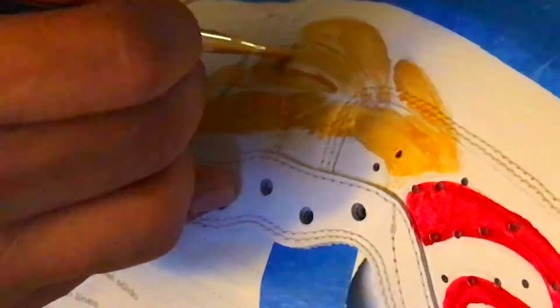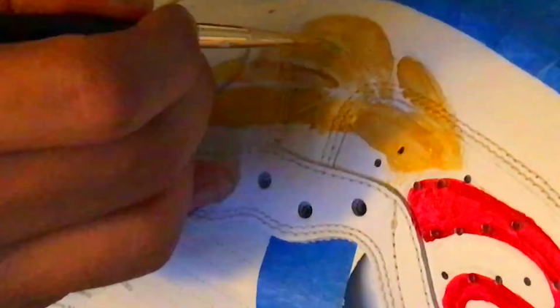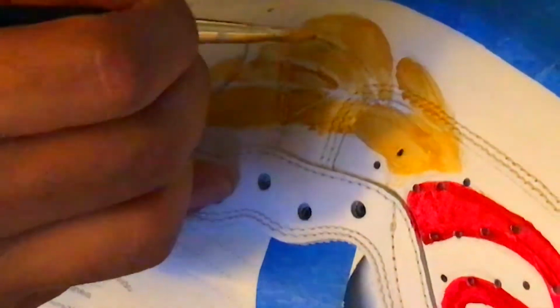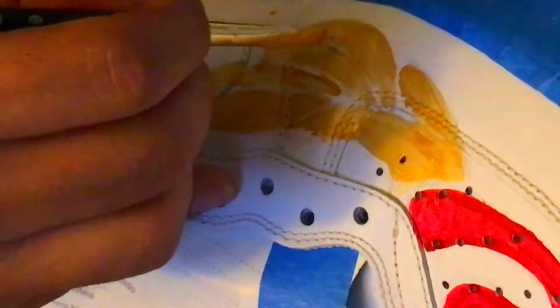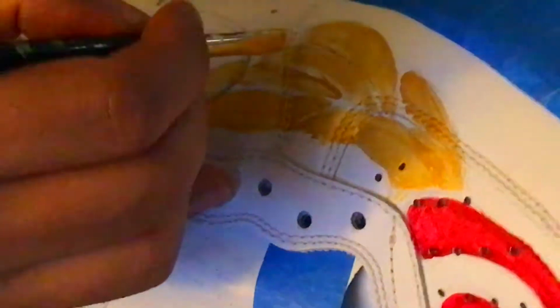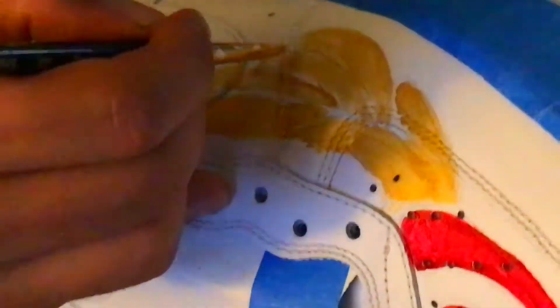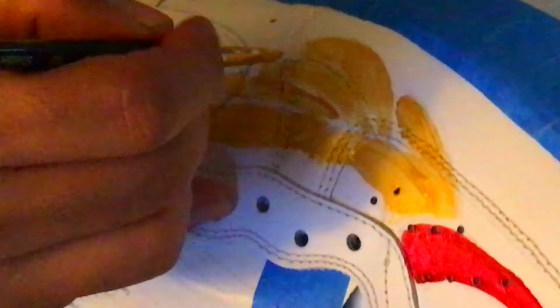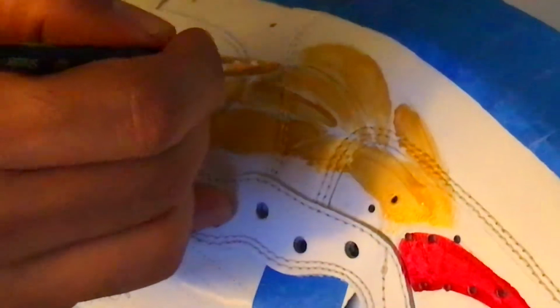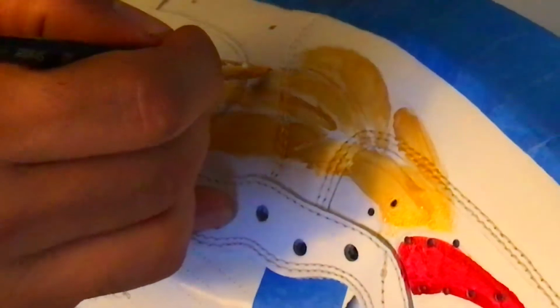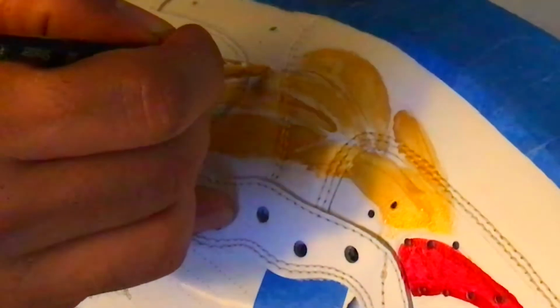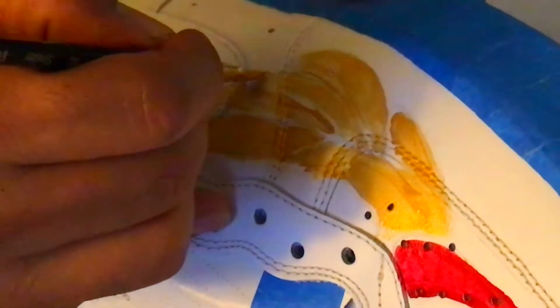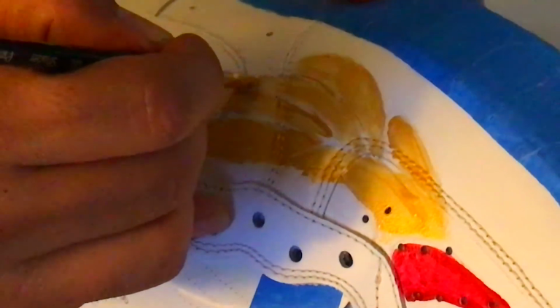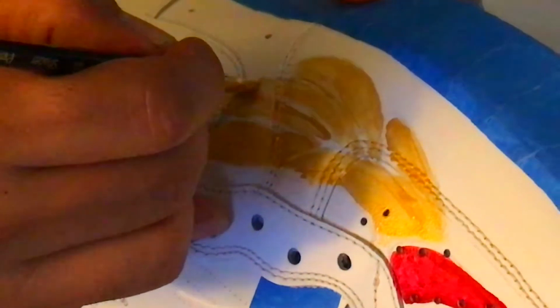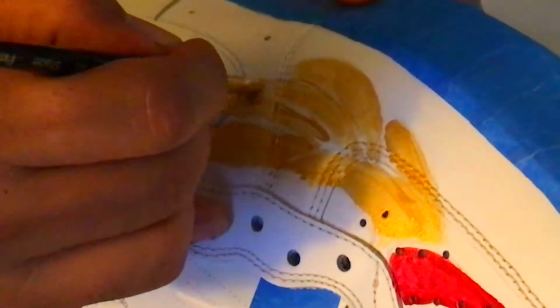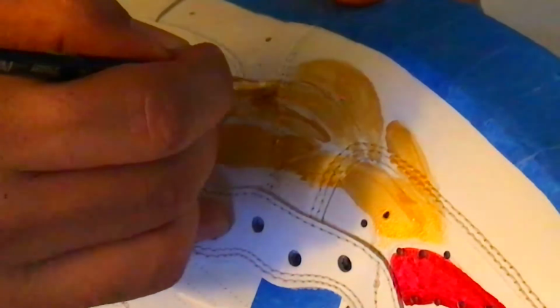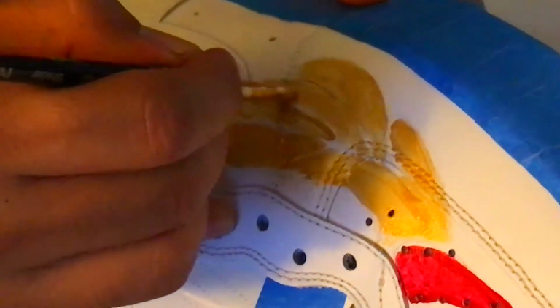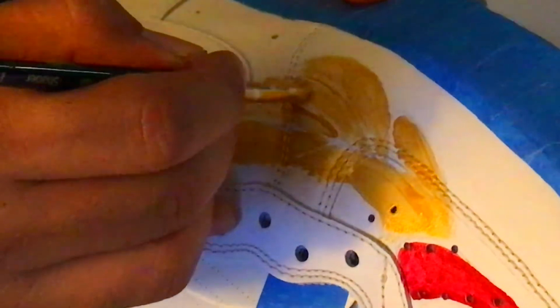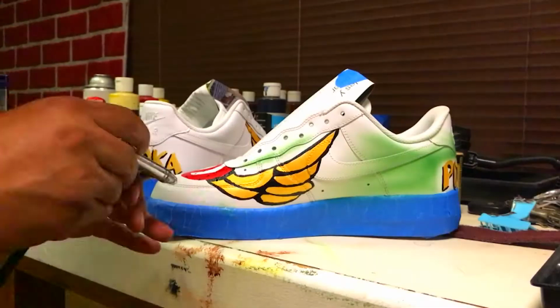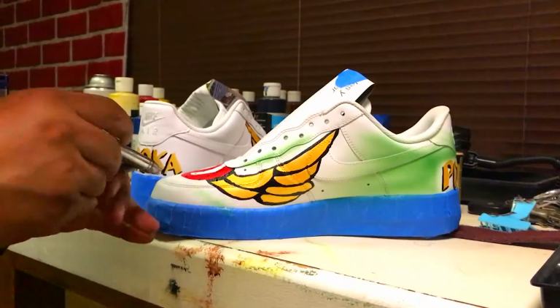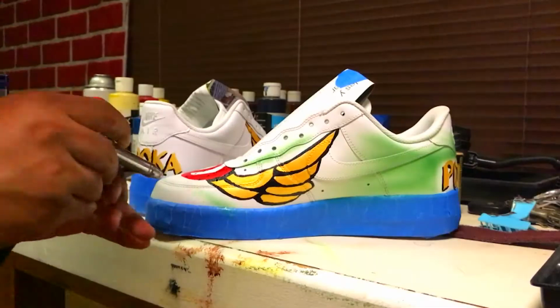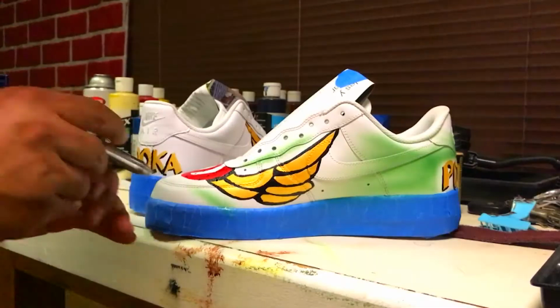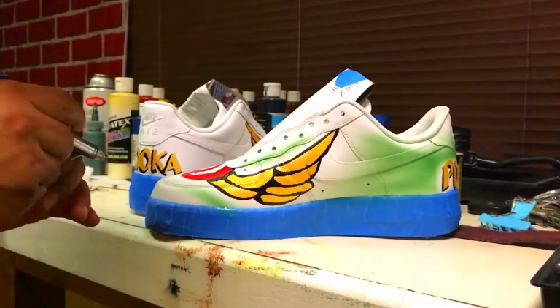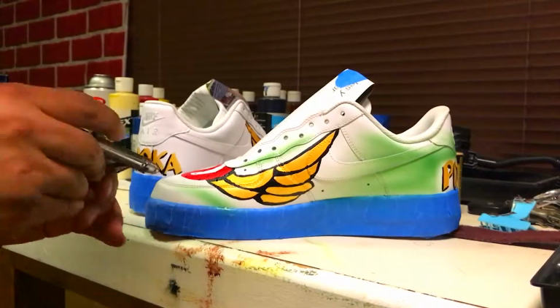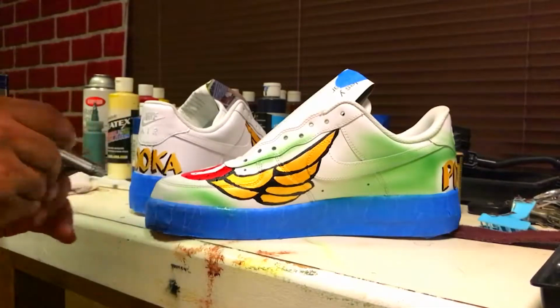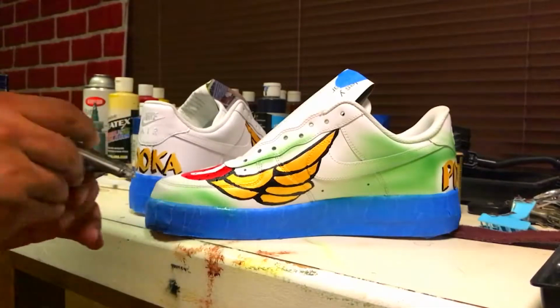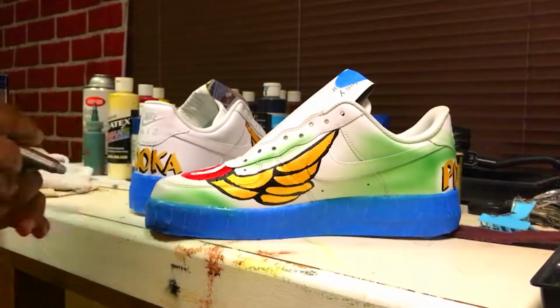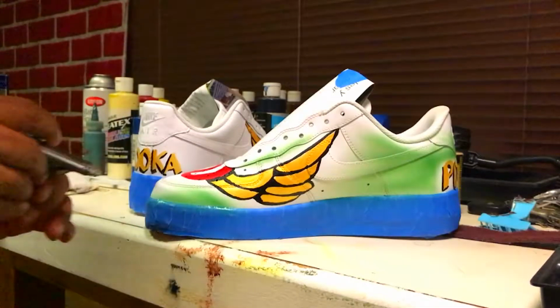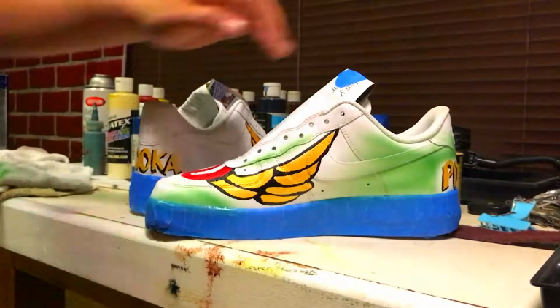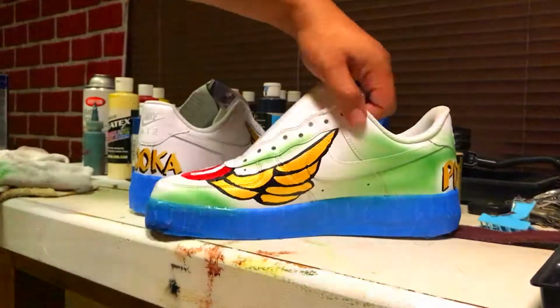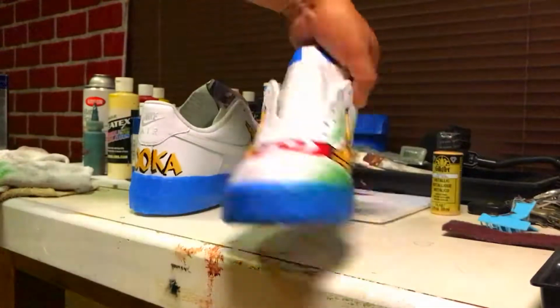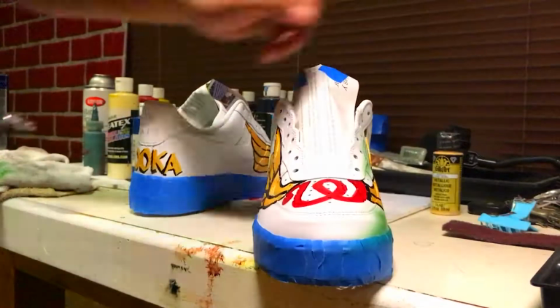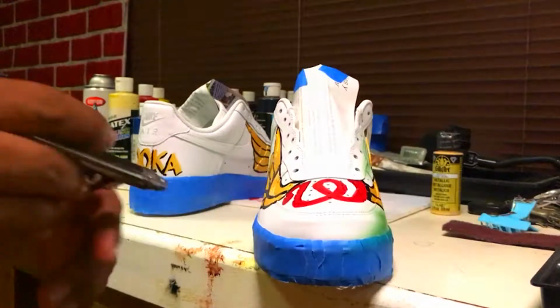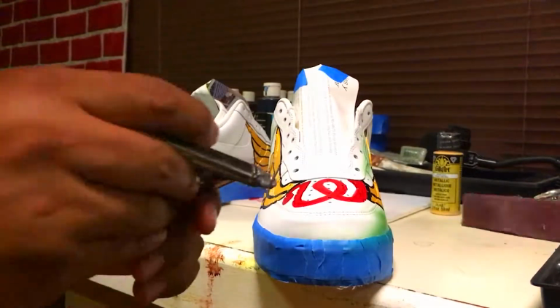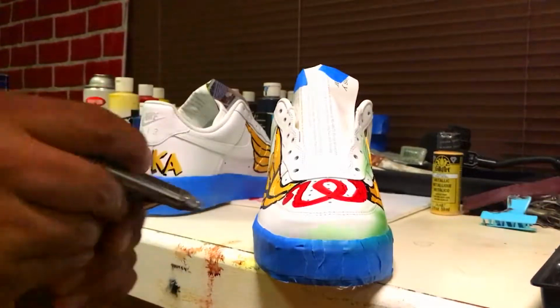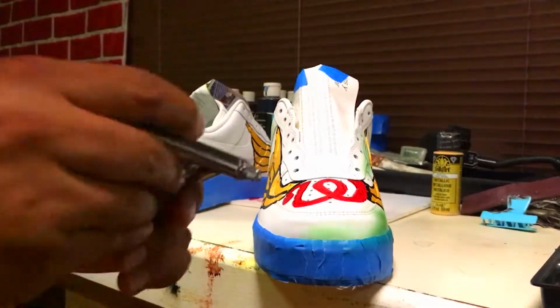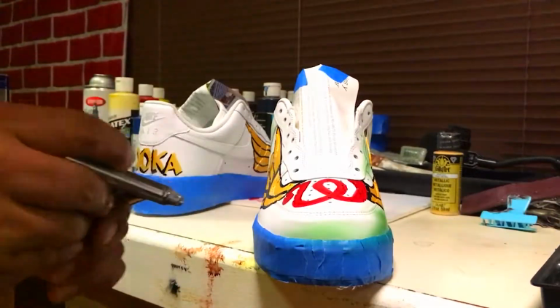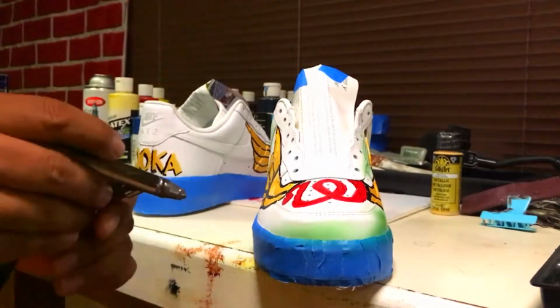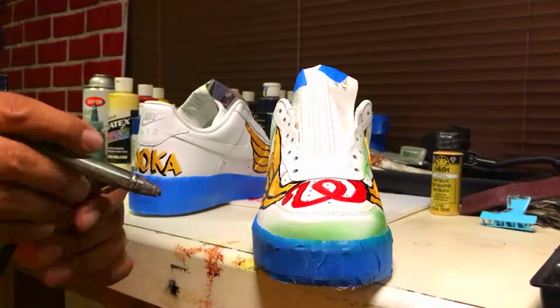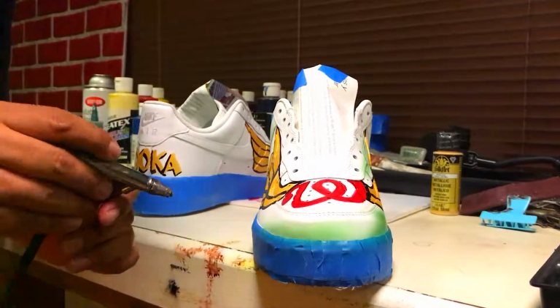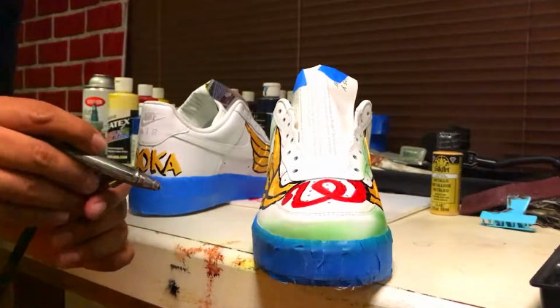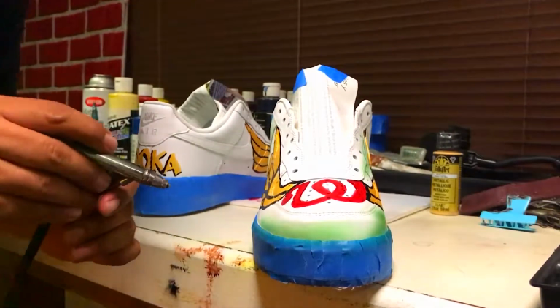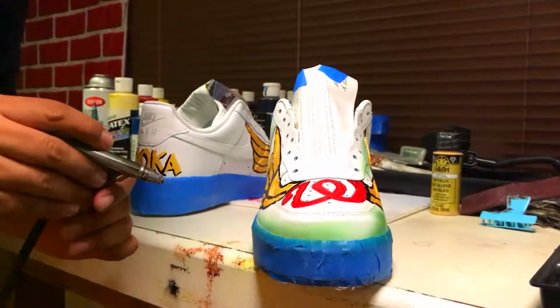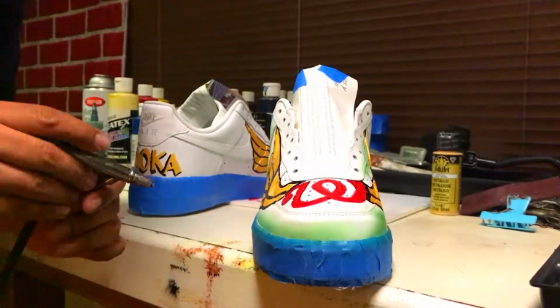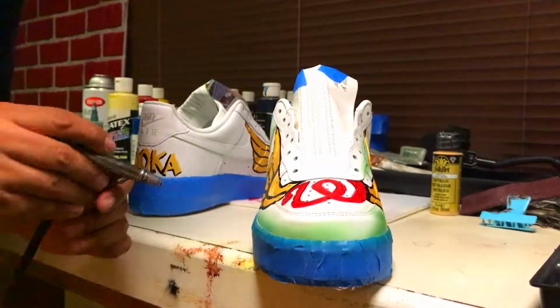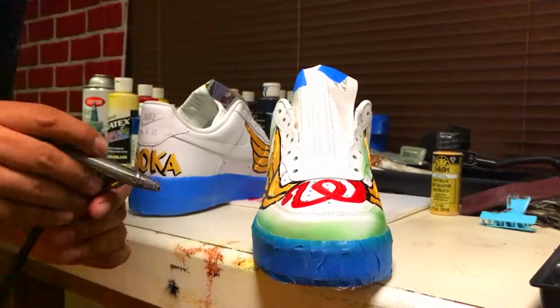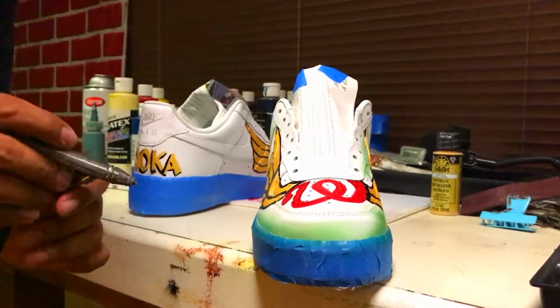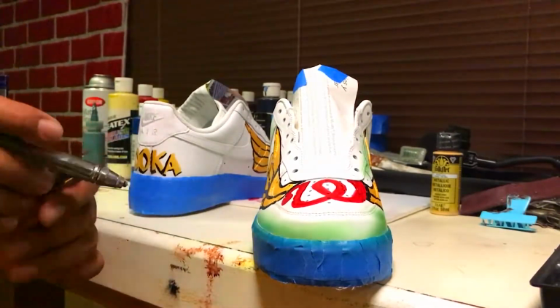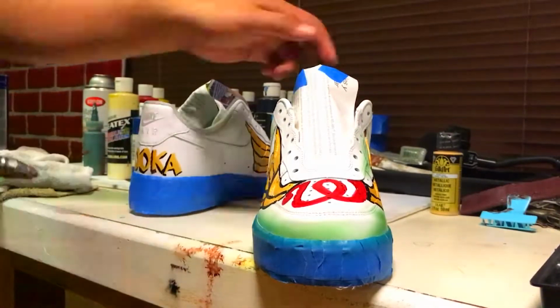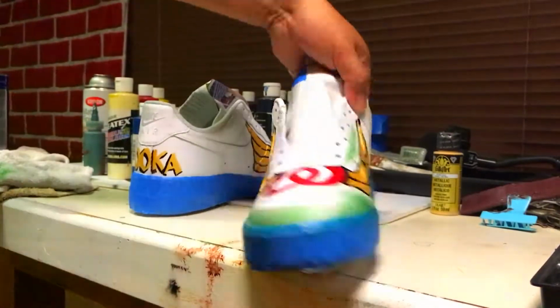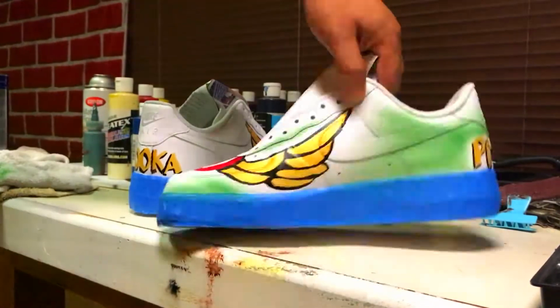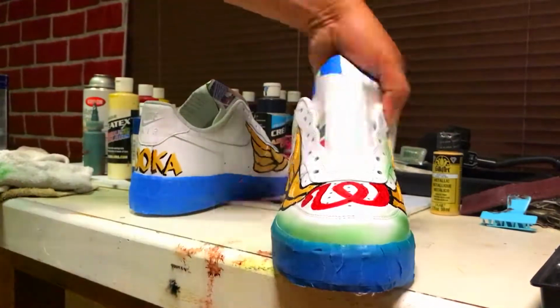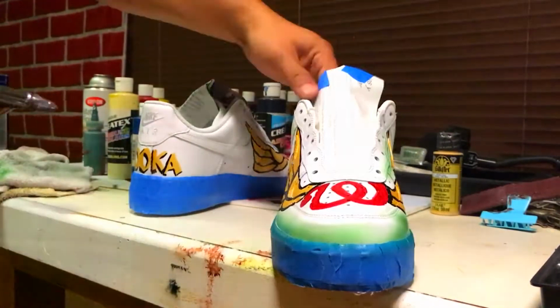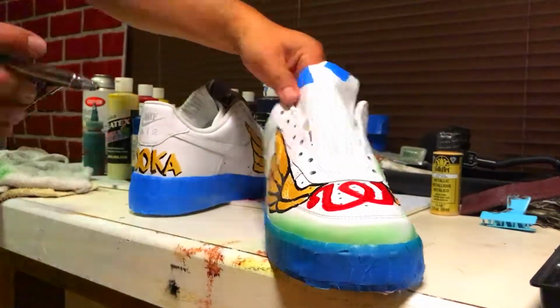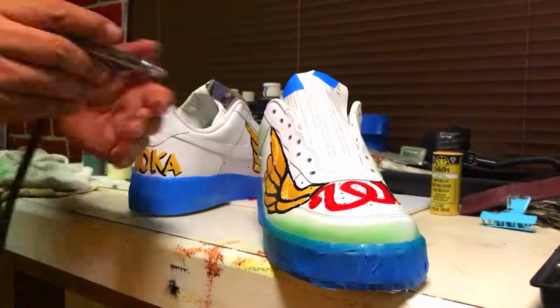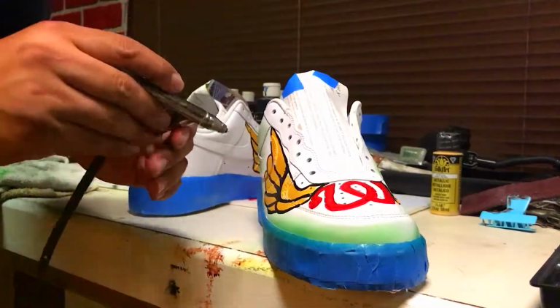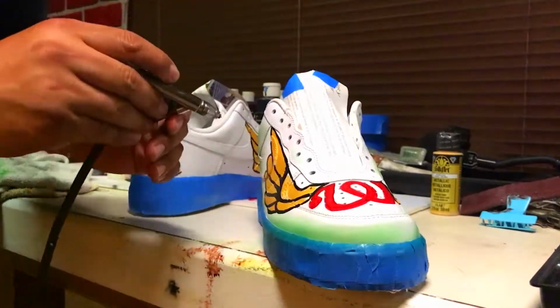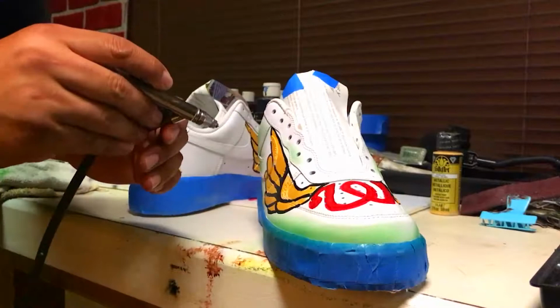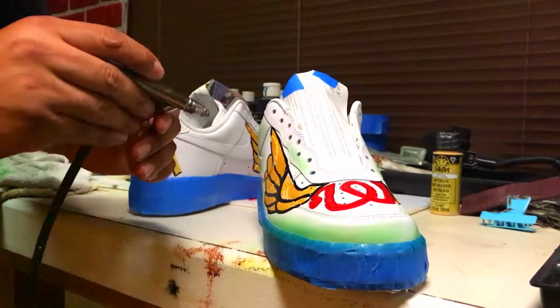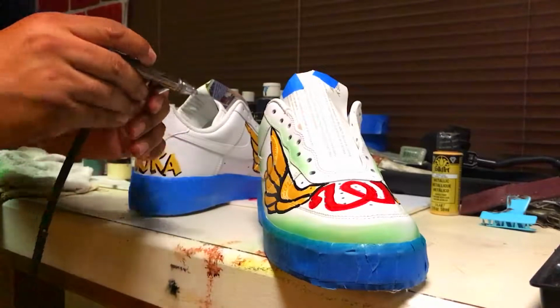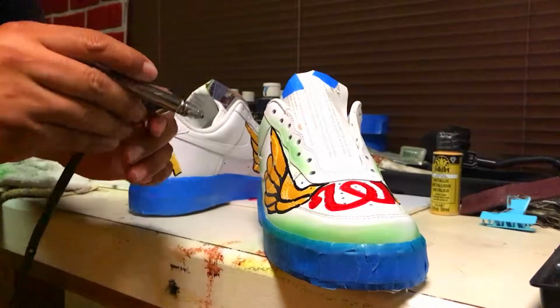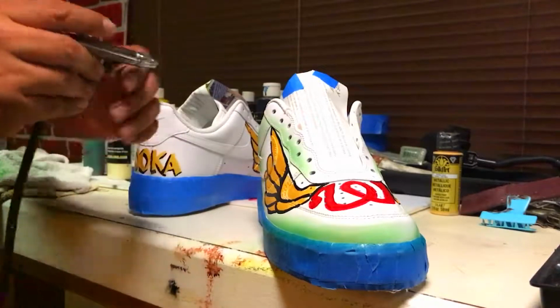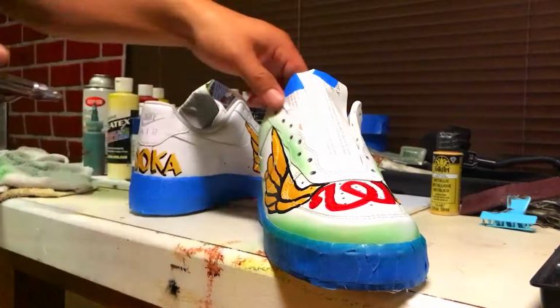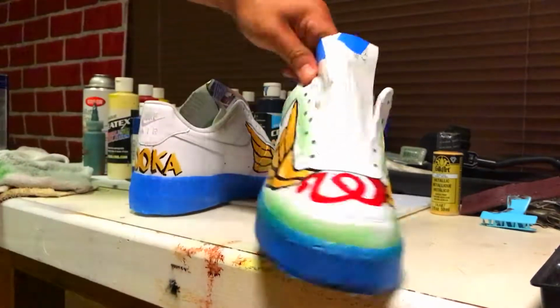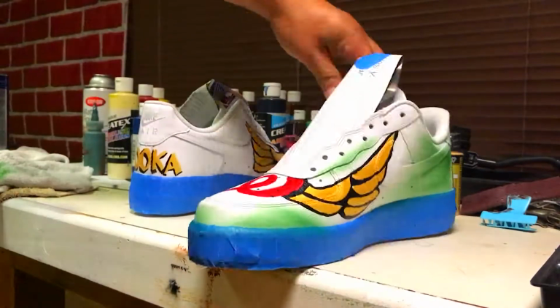Once all the details are complete, I airbrush some green to give it a foggy look, then dry with the heat gun.